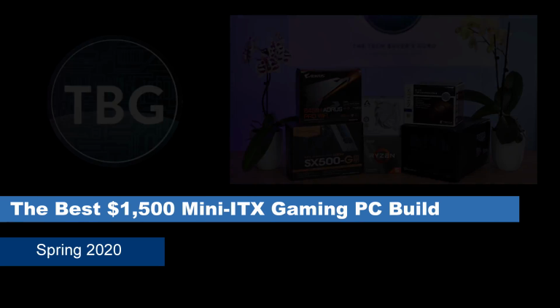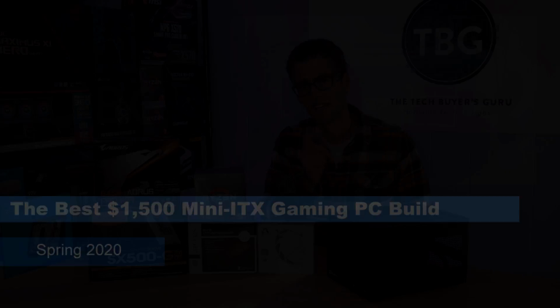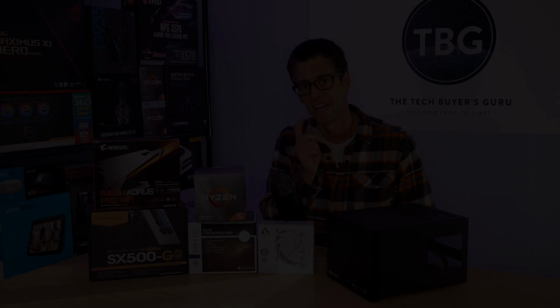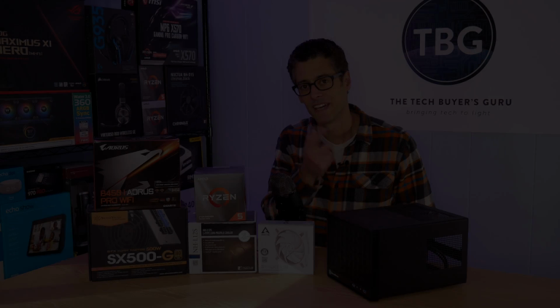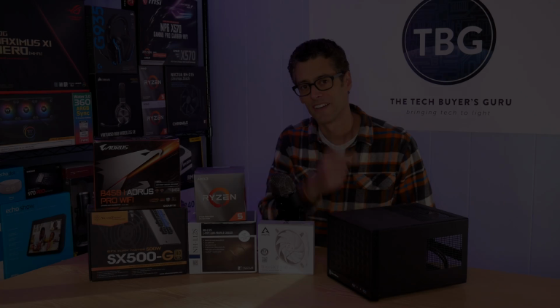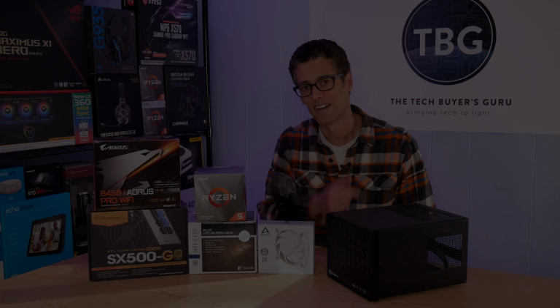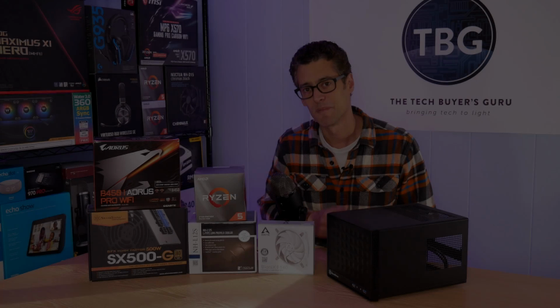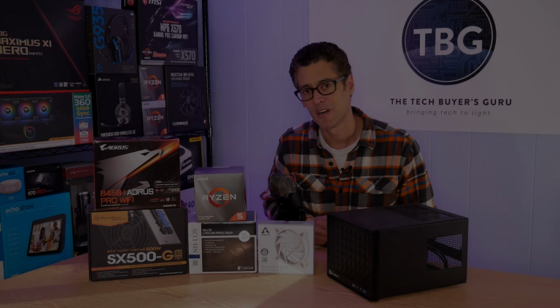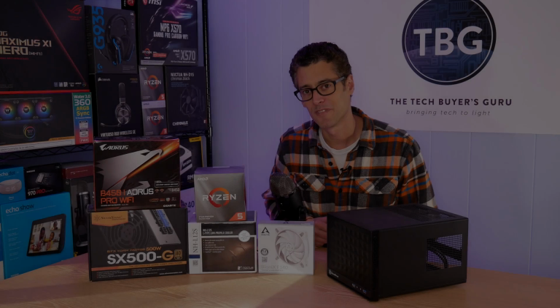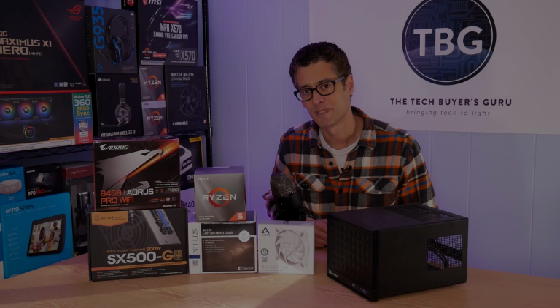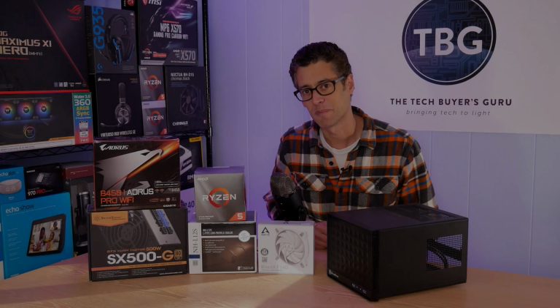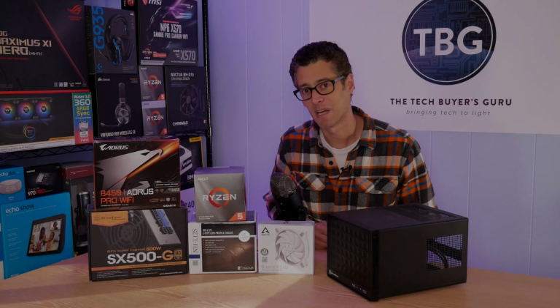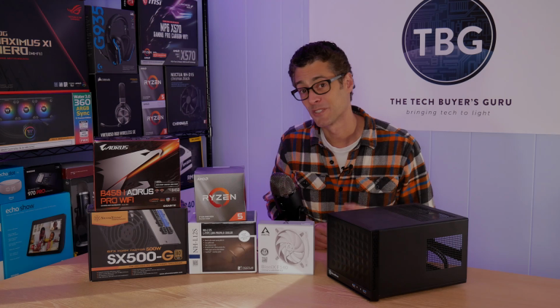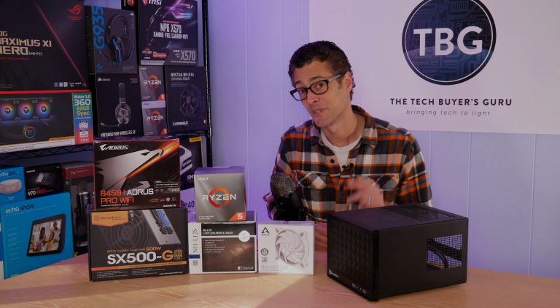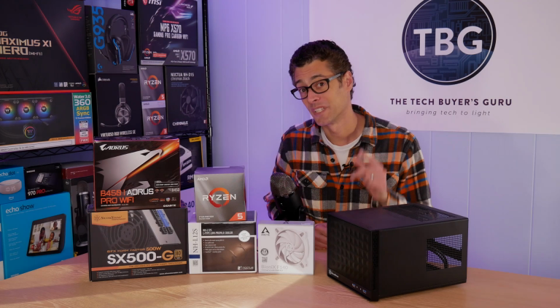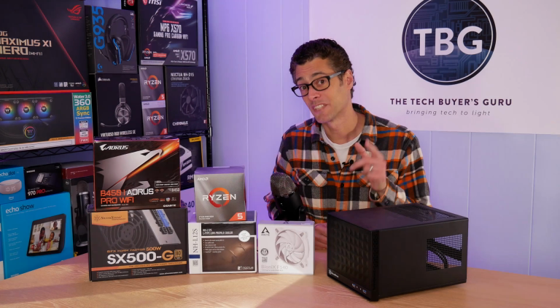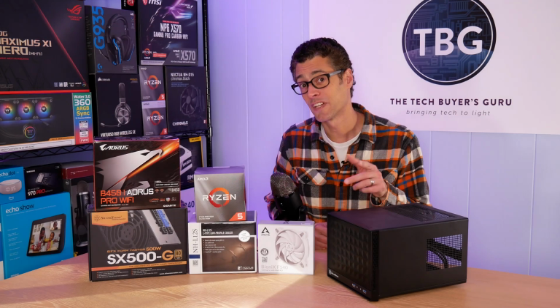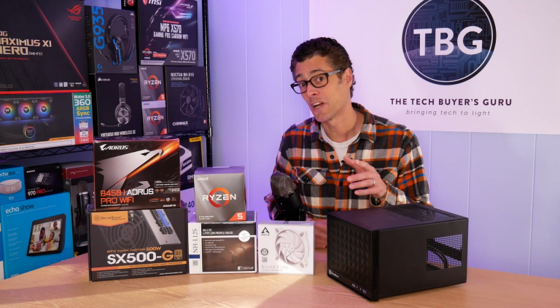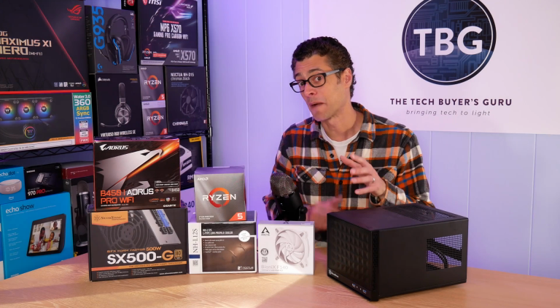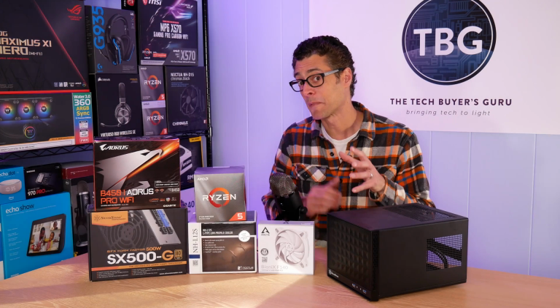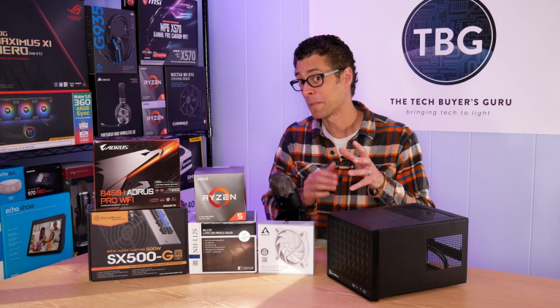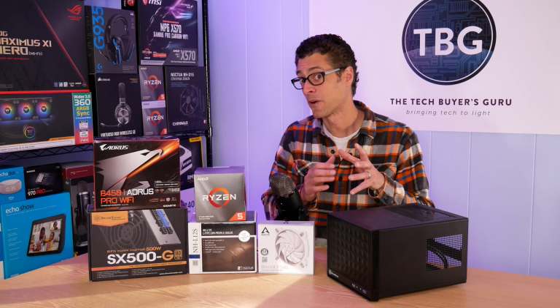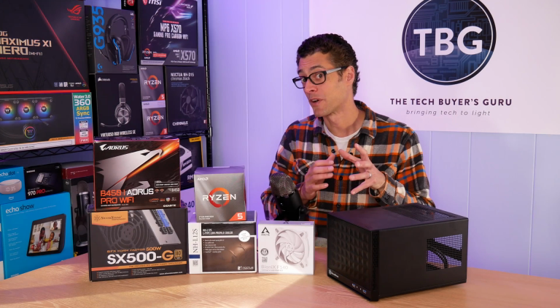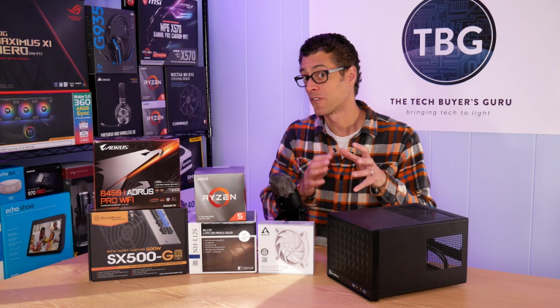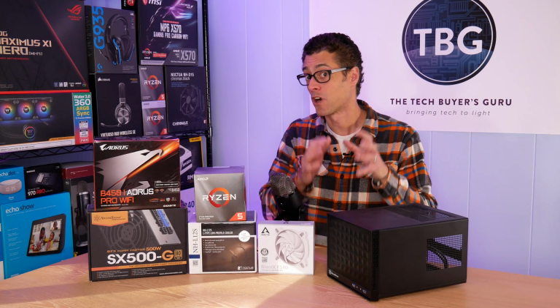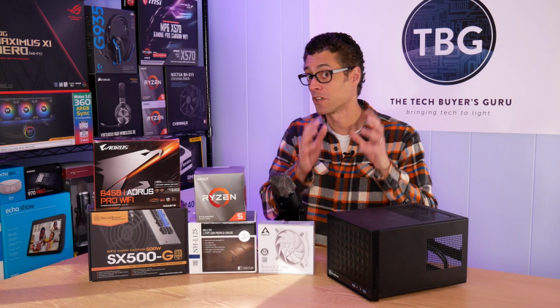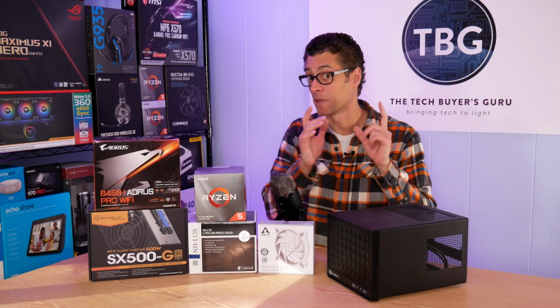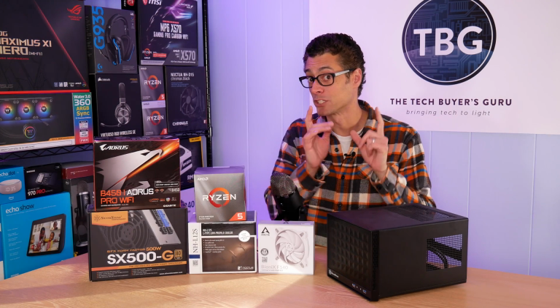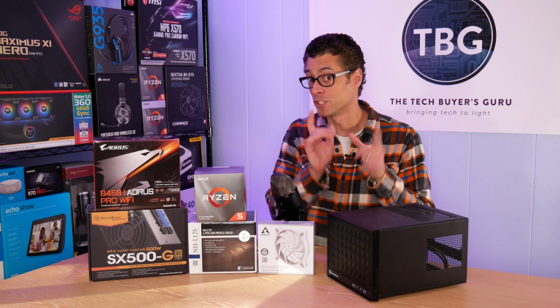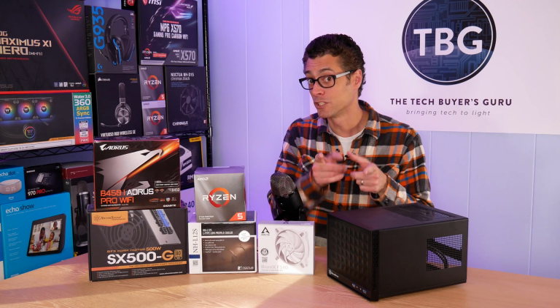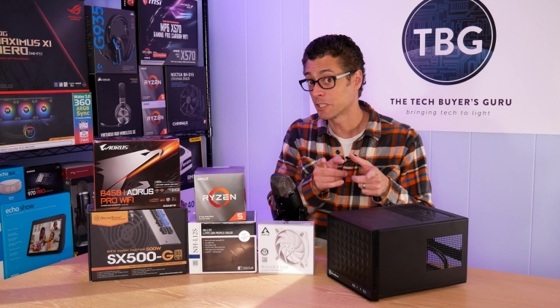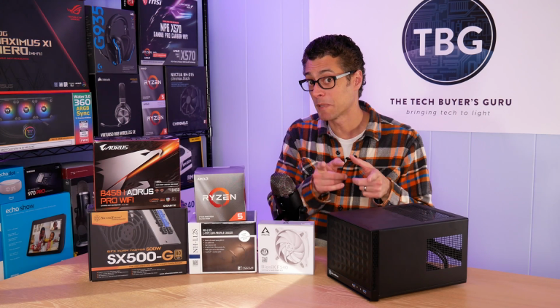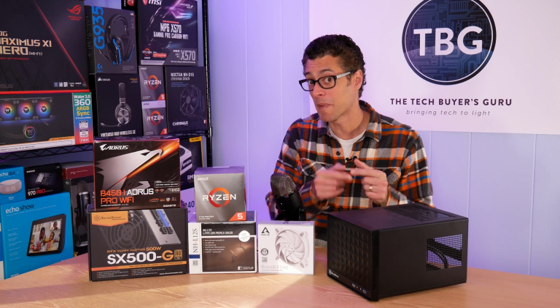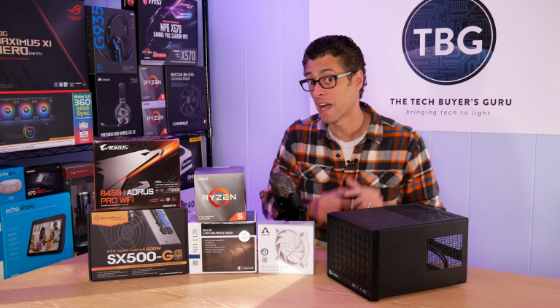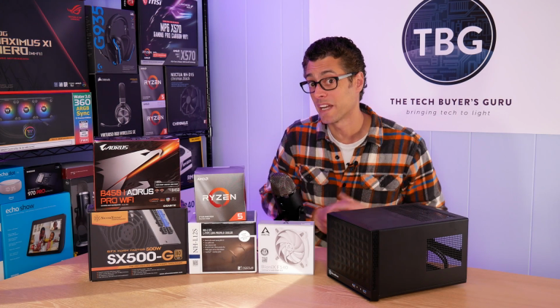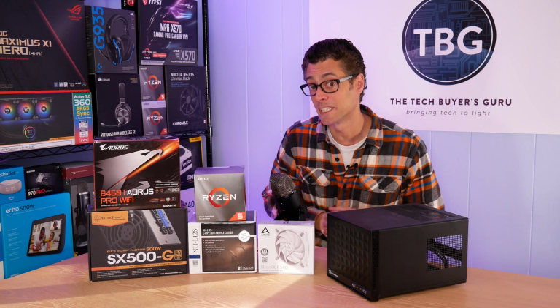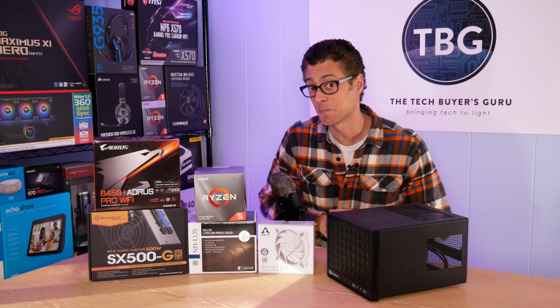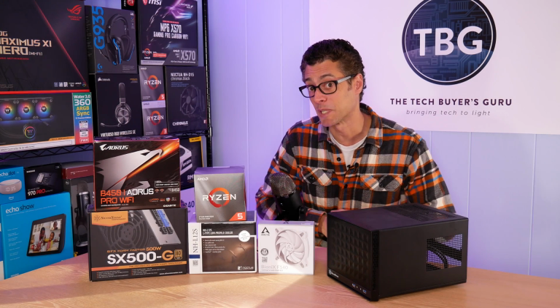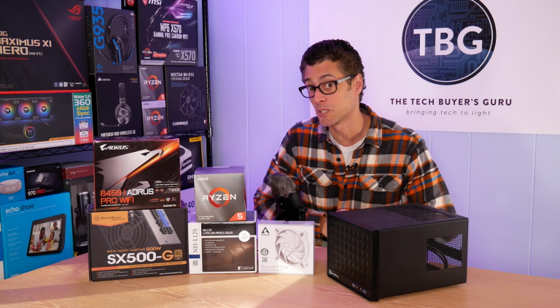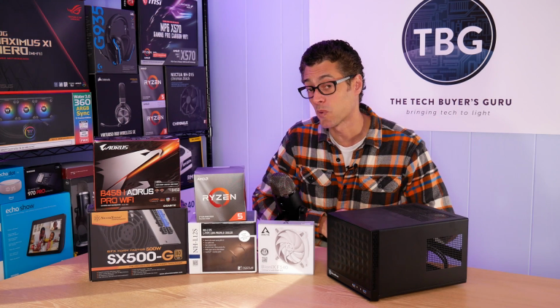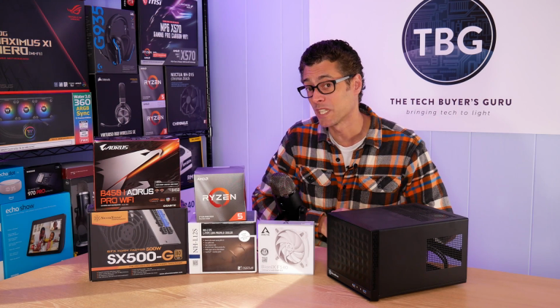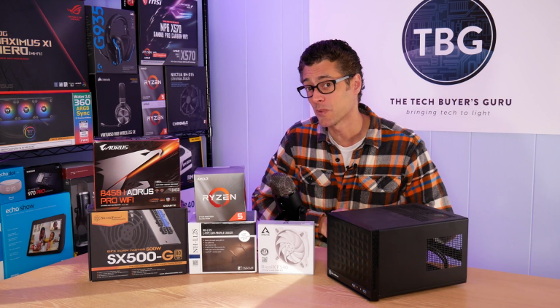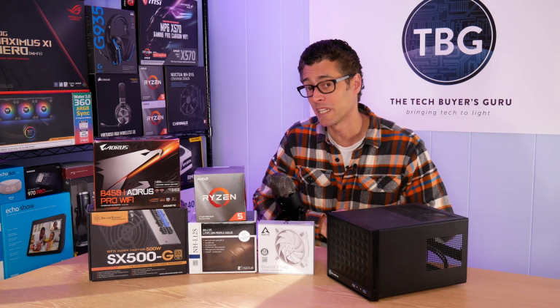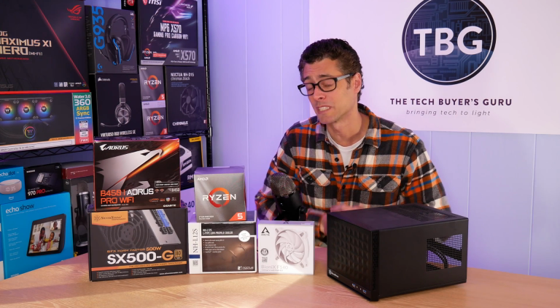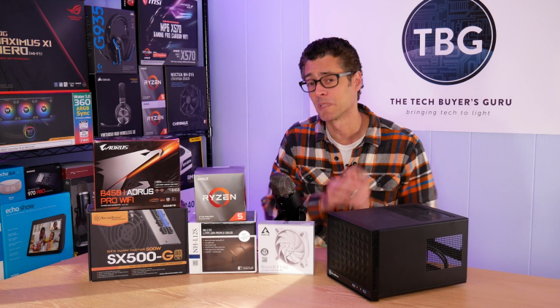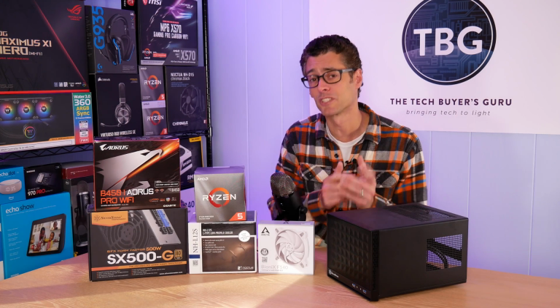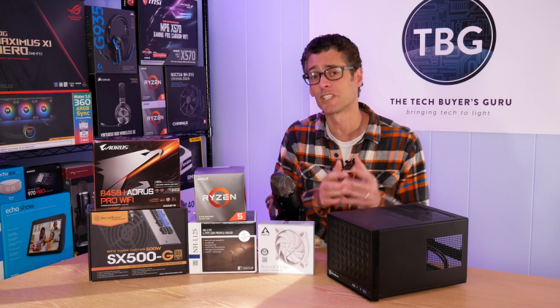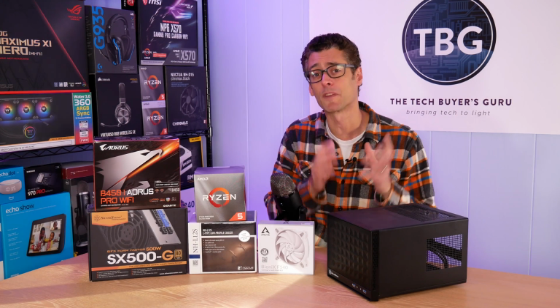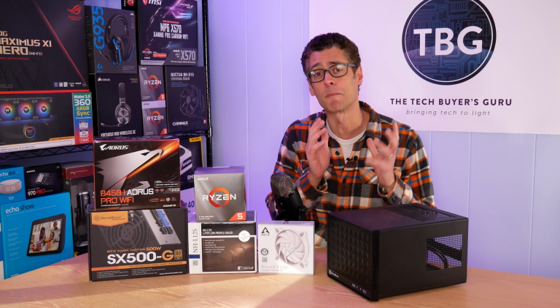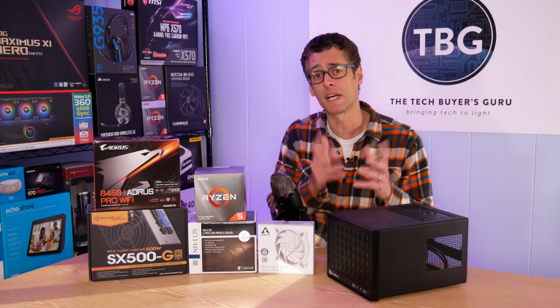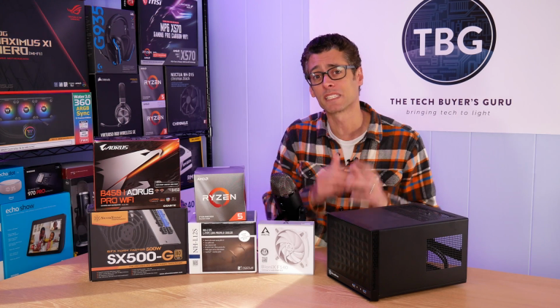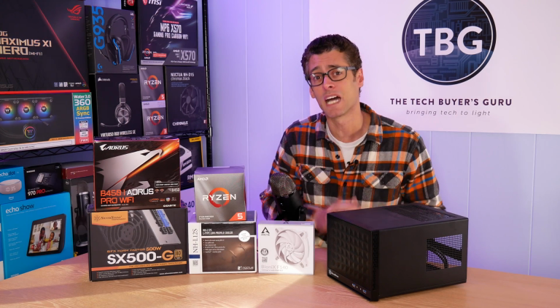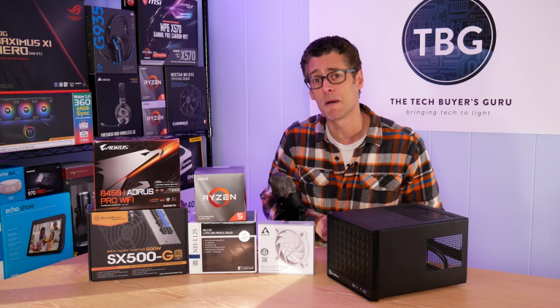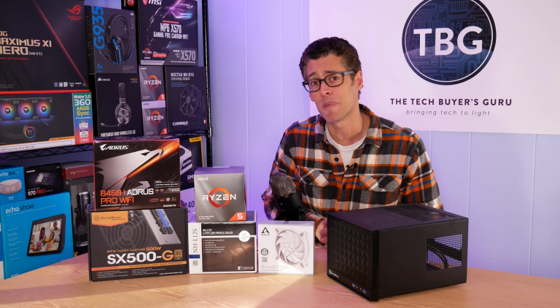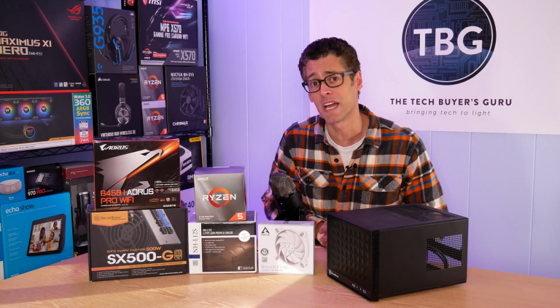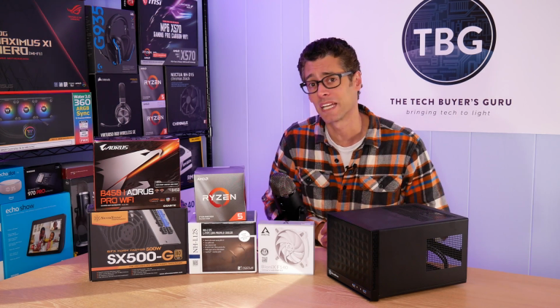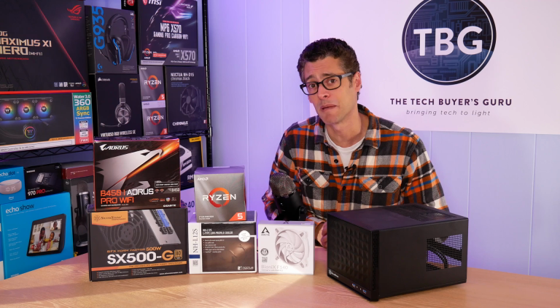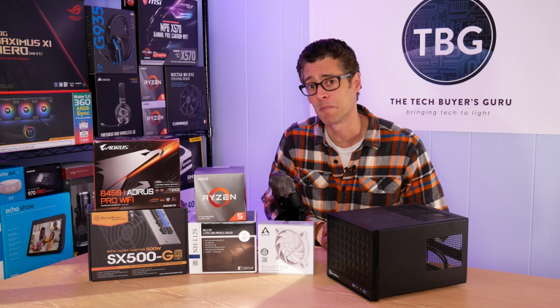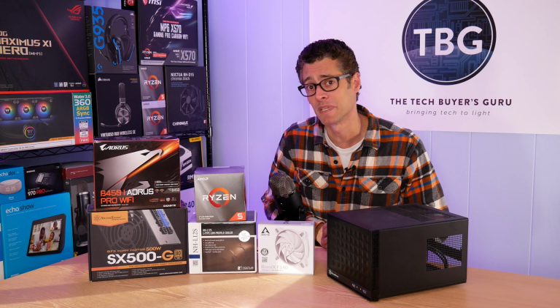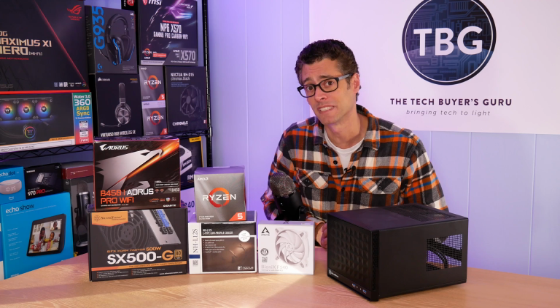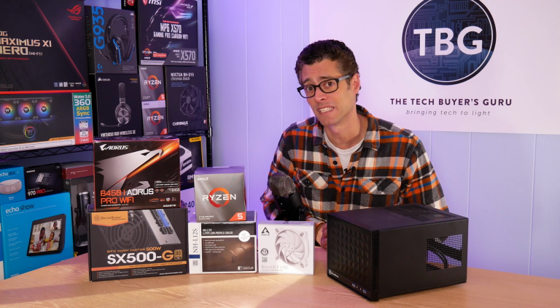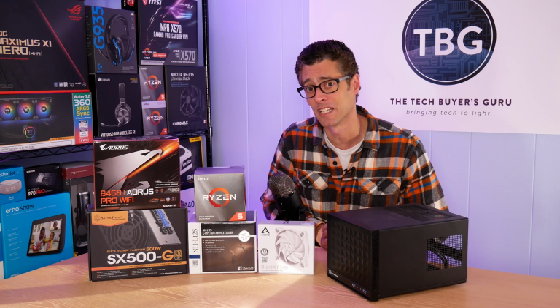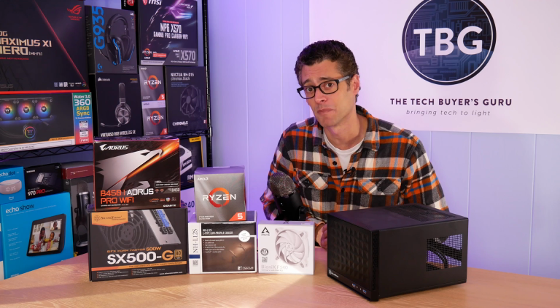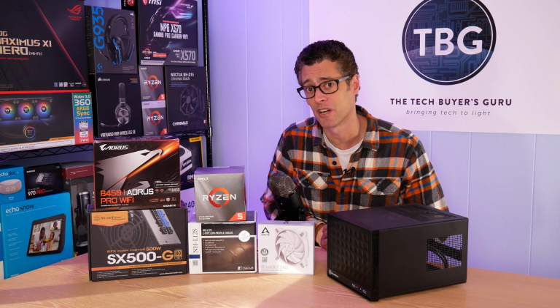Hey there, I'm Ari from SecBuyersGru, and in this video I'm going to be going over all the parts you should be buying in Spring 2020 to build yourself the best compact gaming PC on the market.